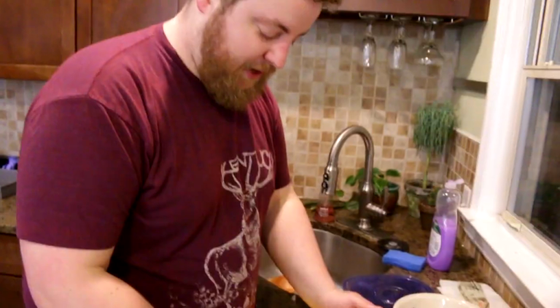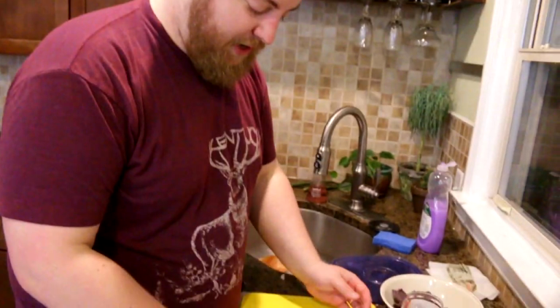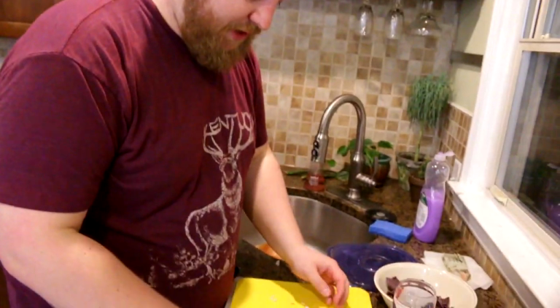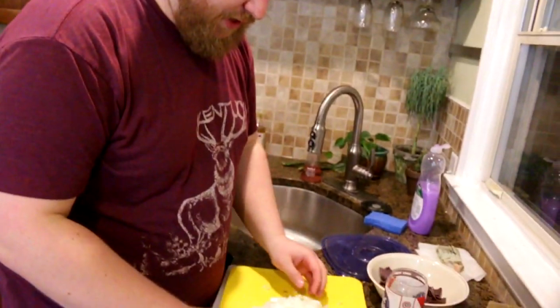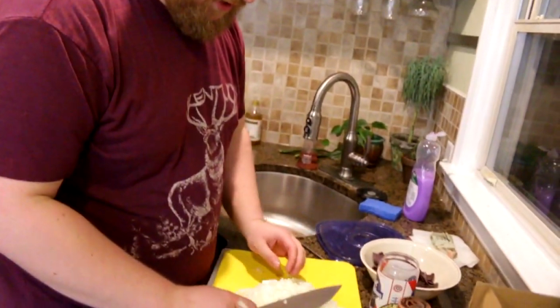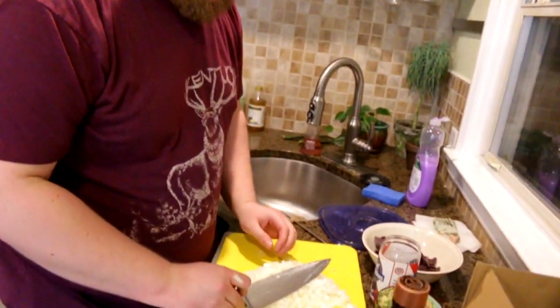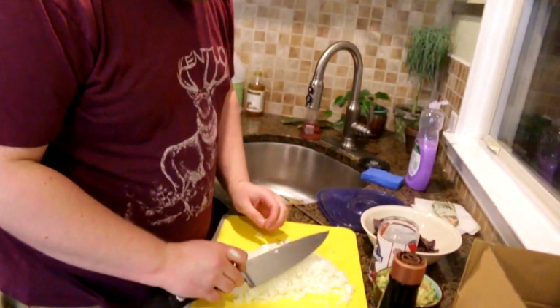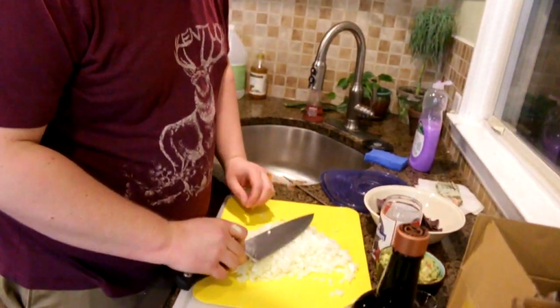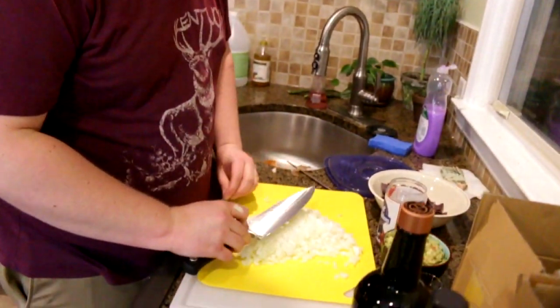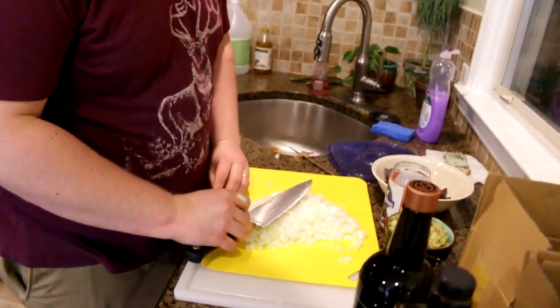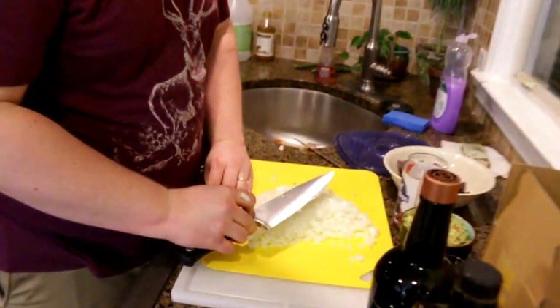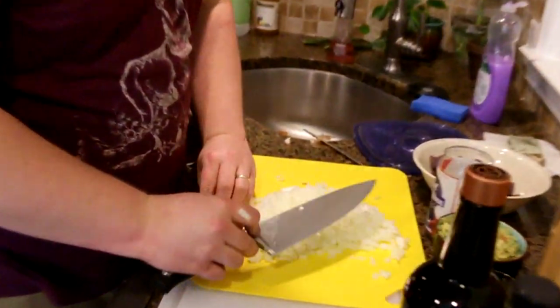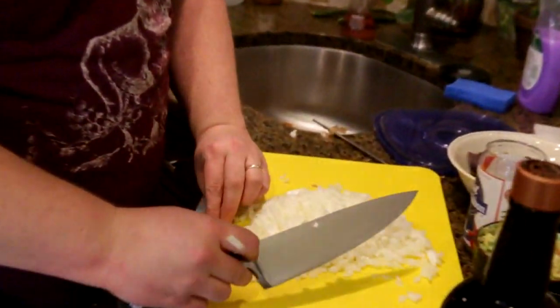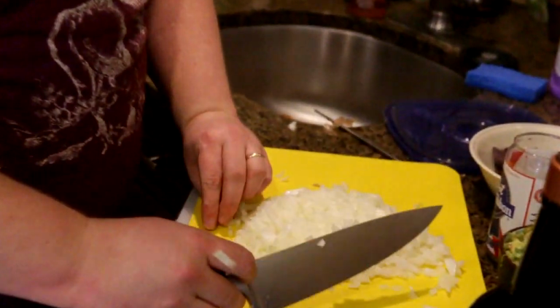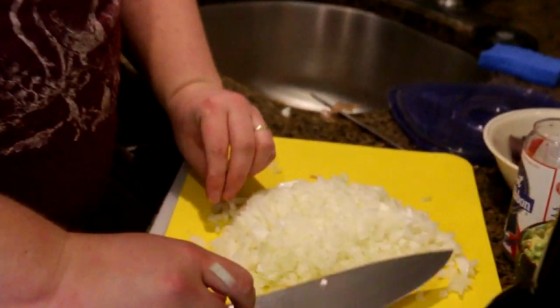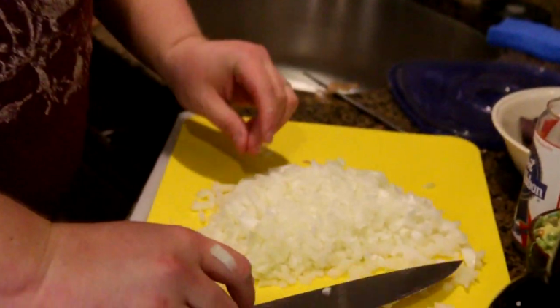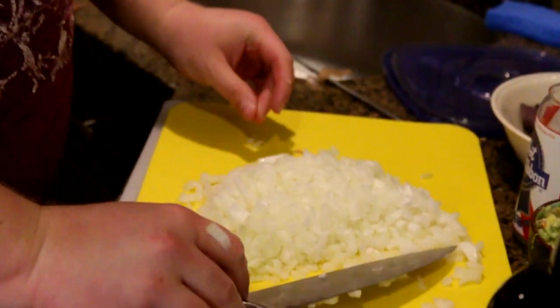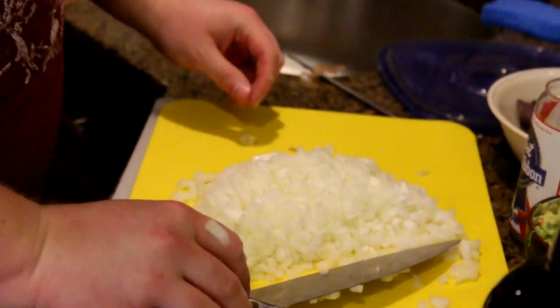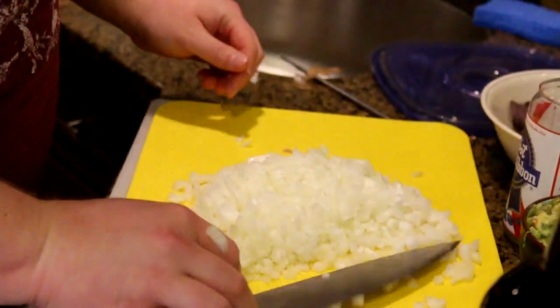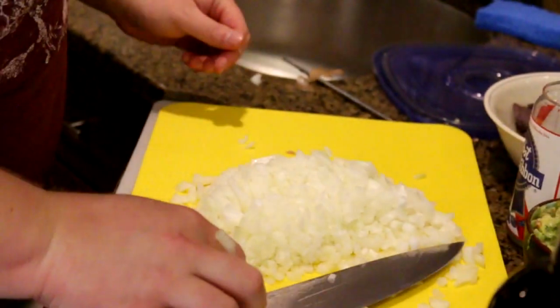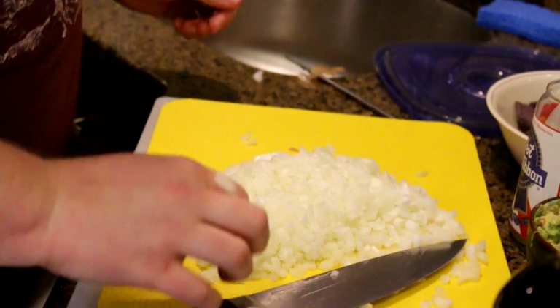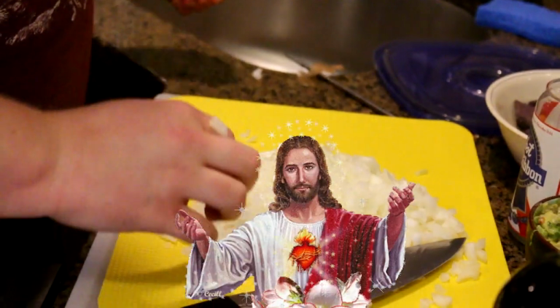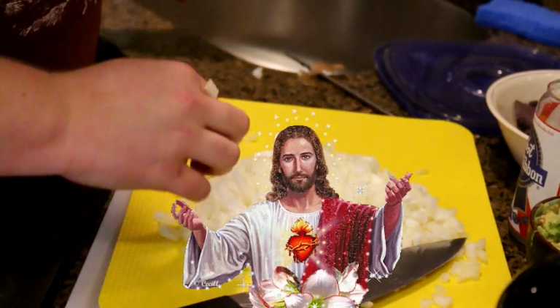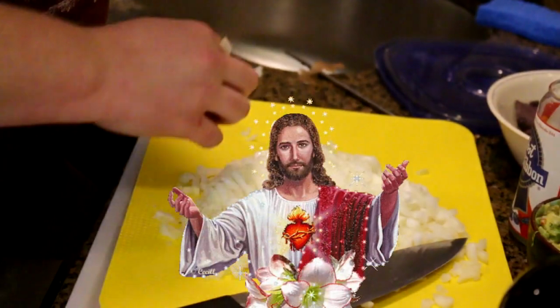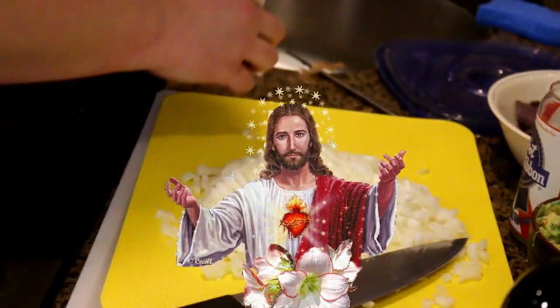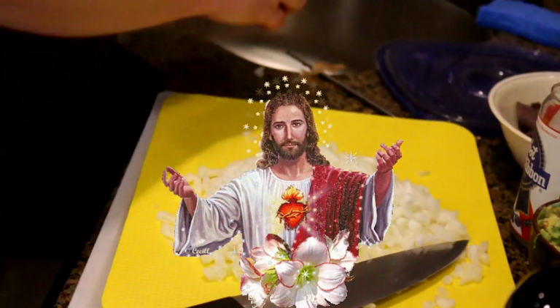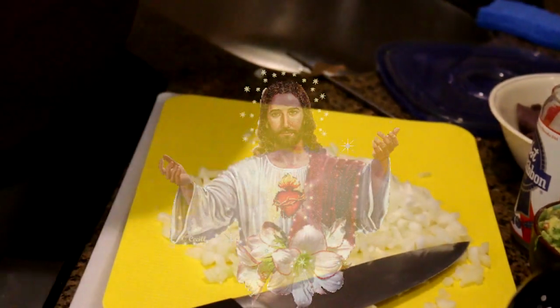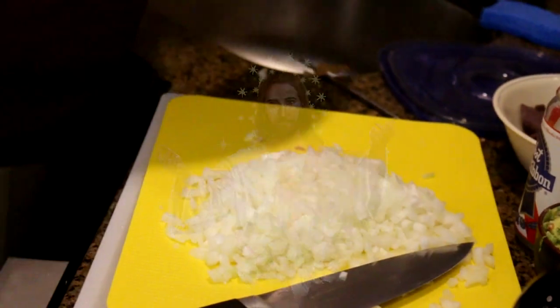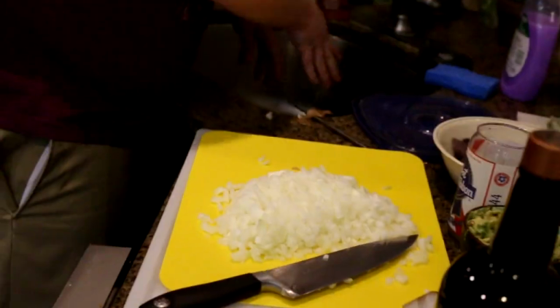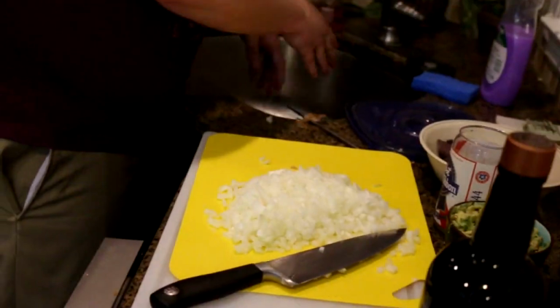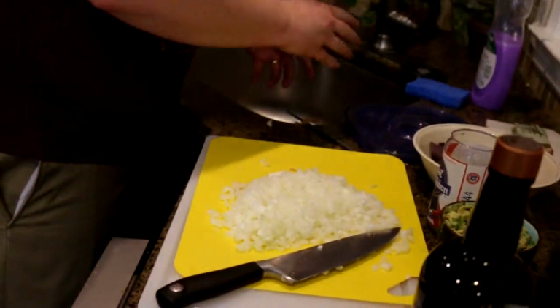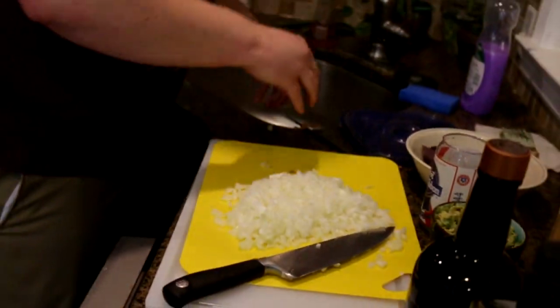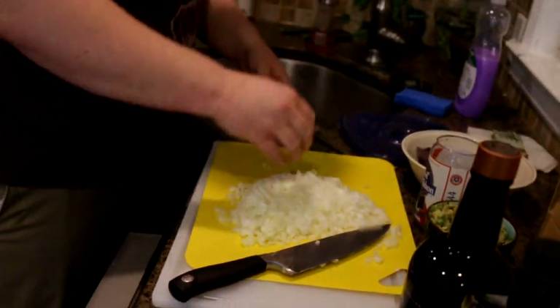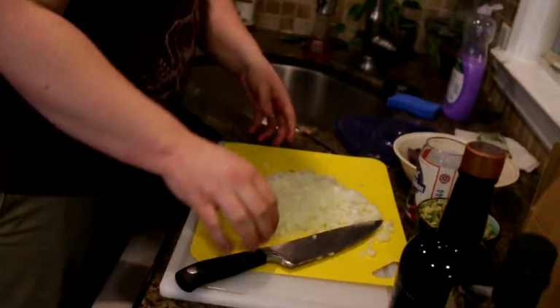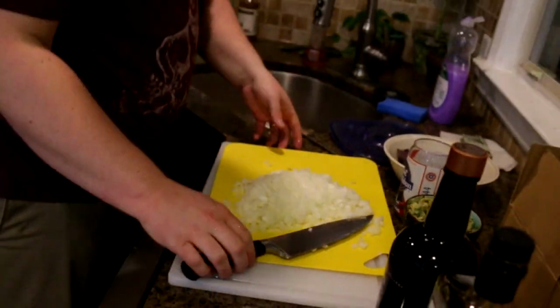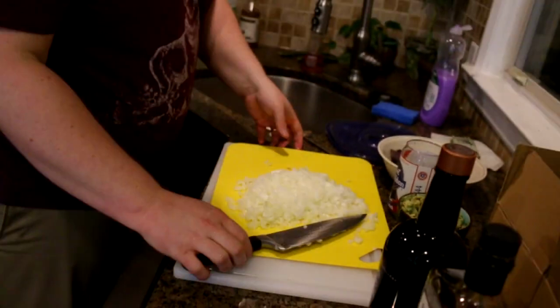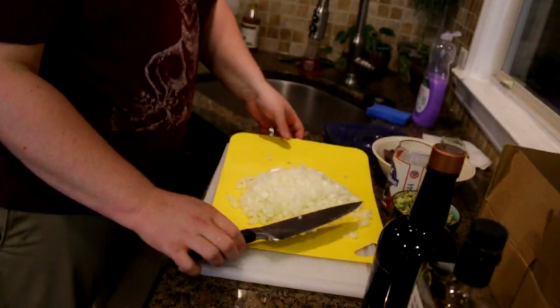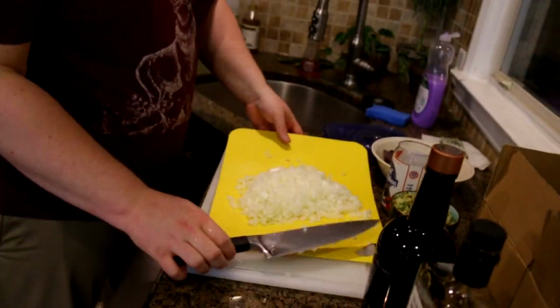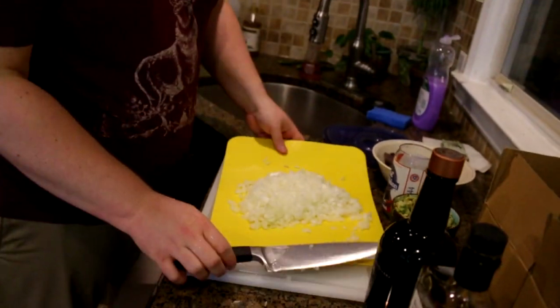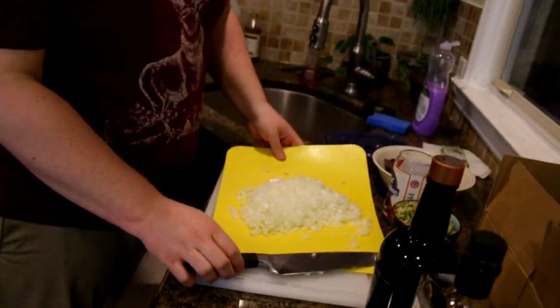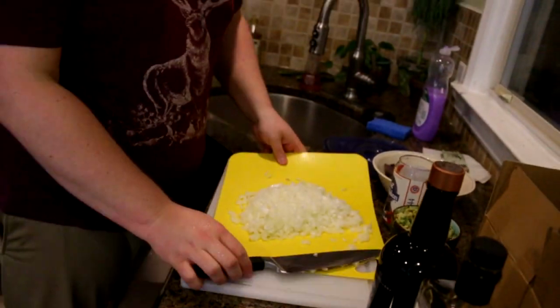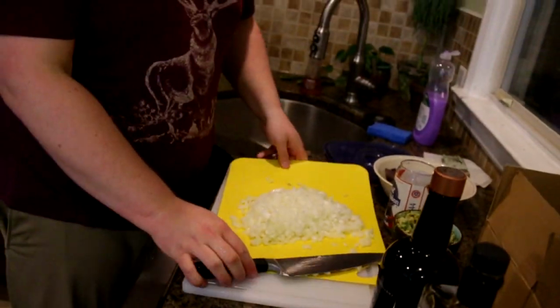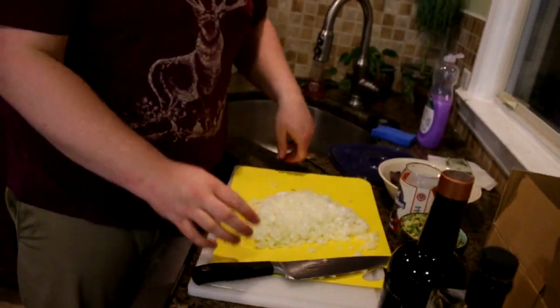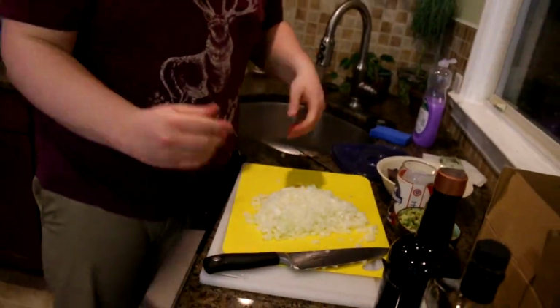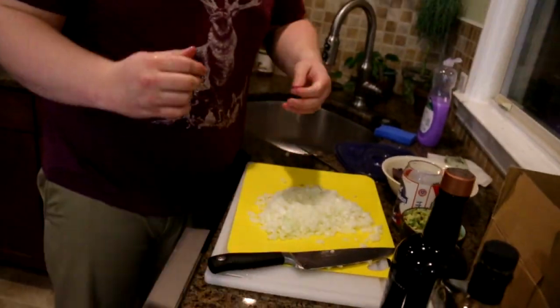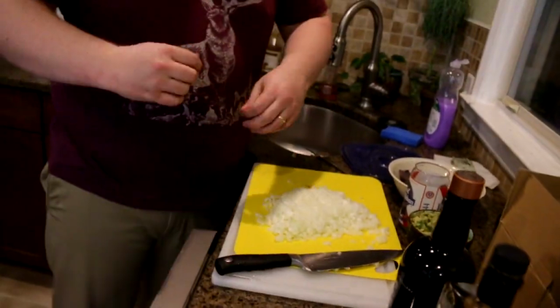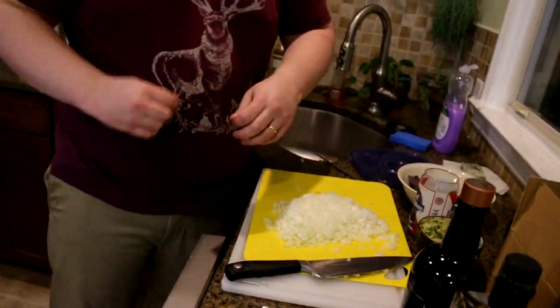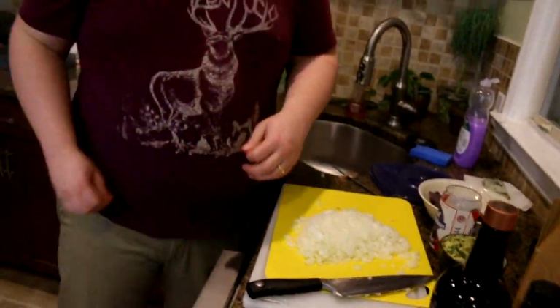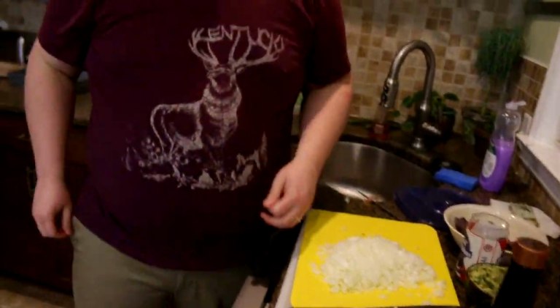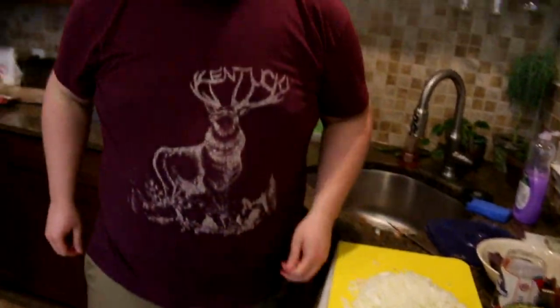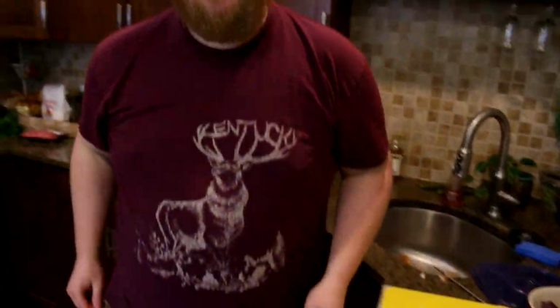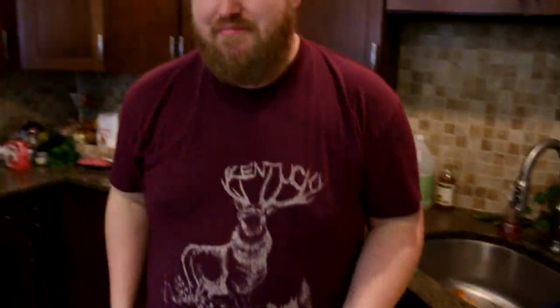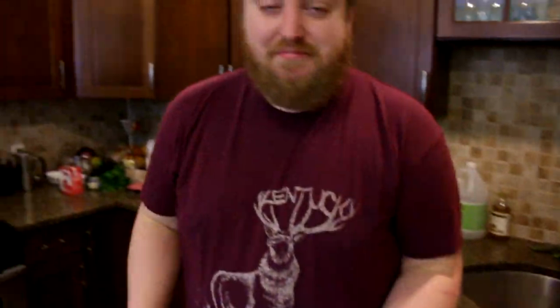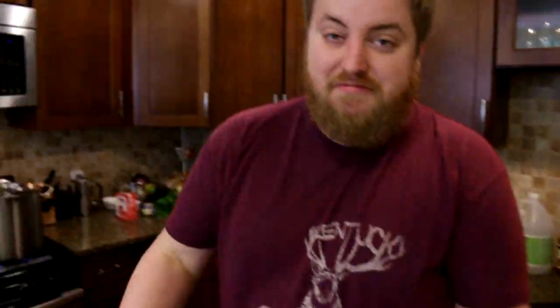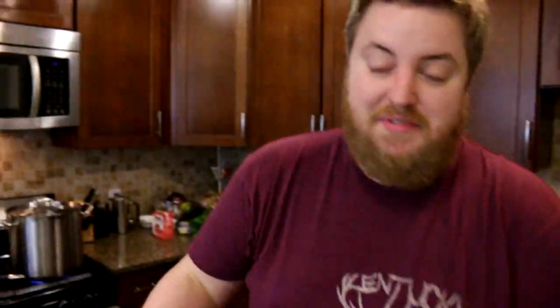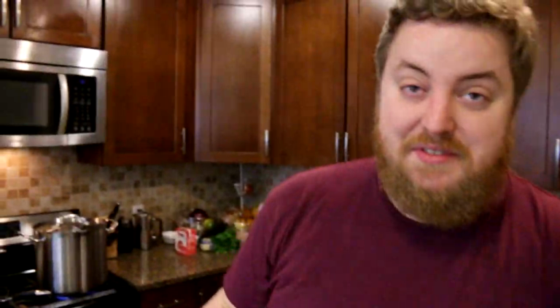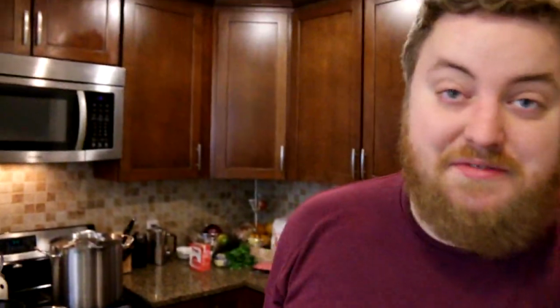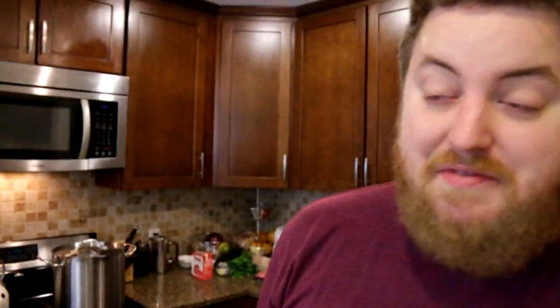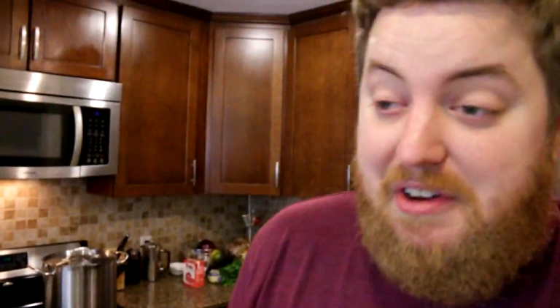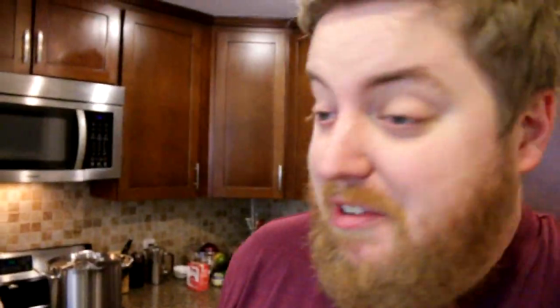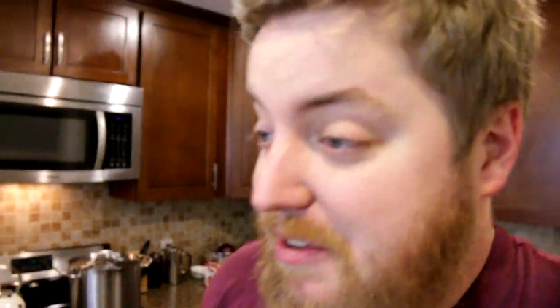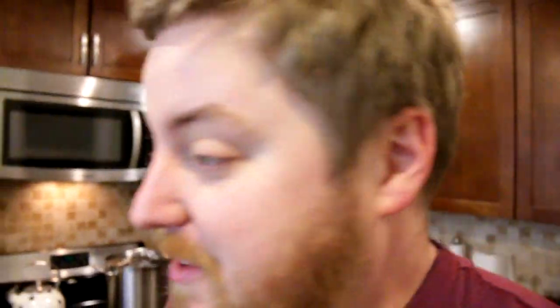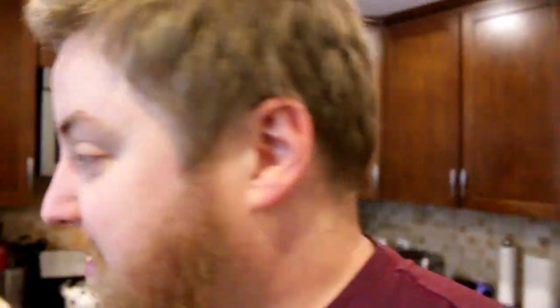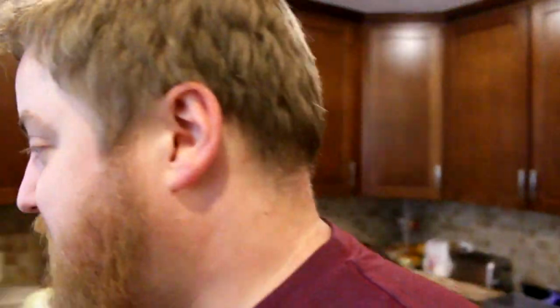I think this is too much onion actually. But you know what? Let's just cook it all.